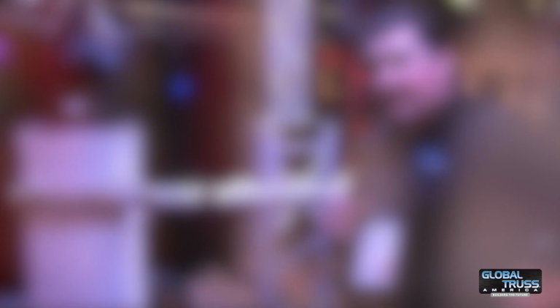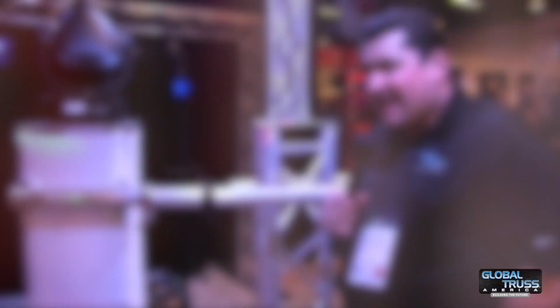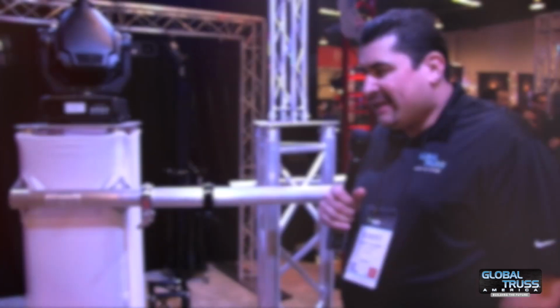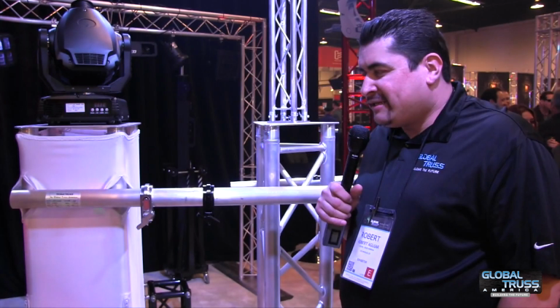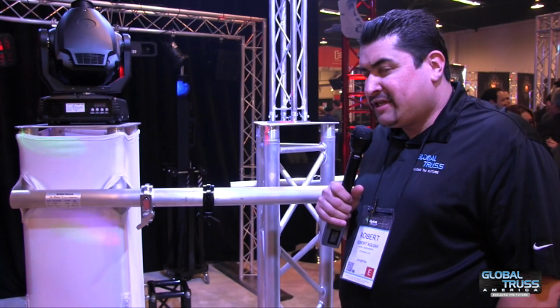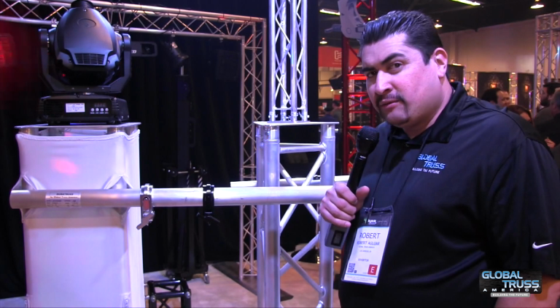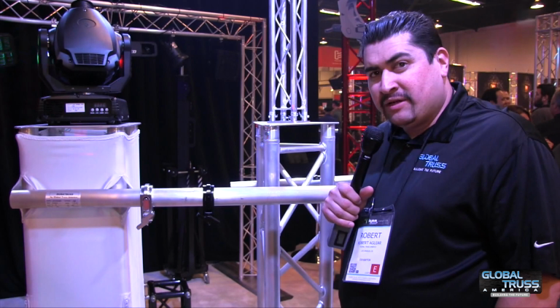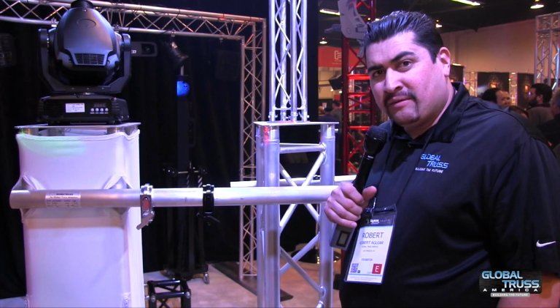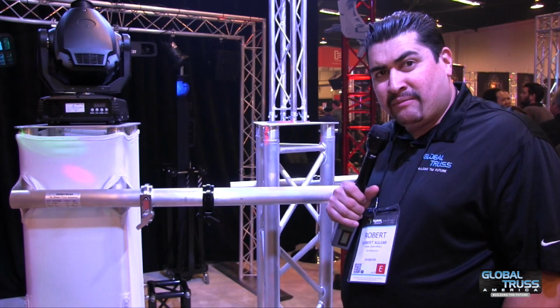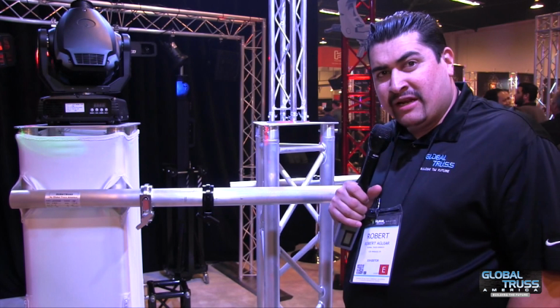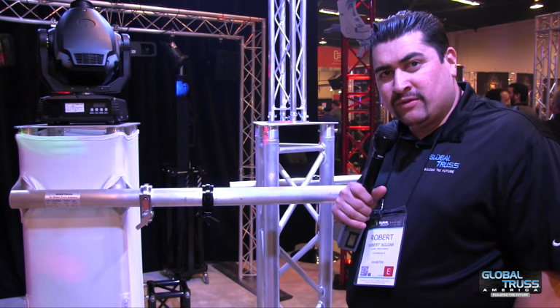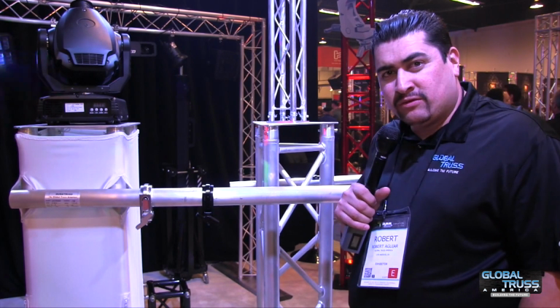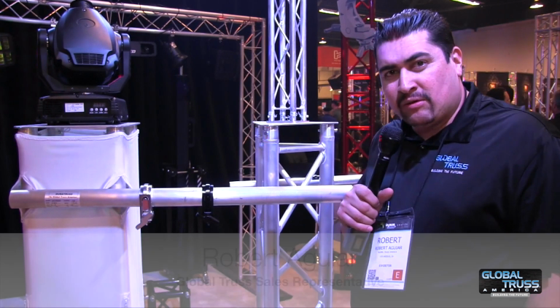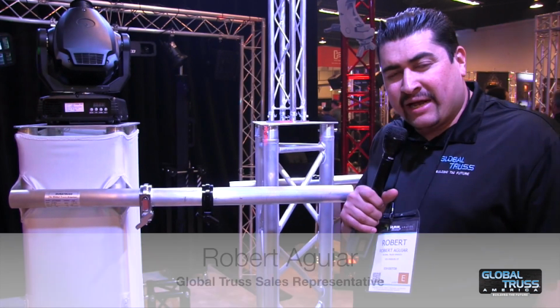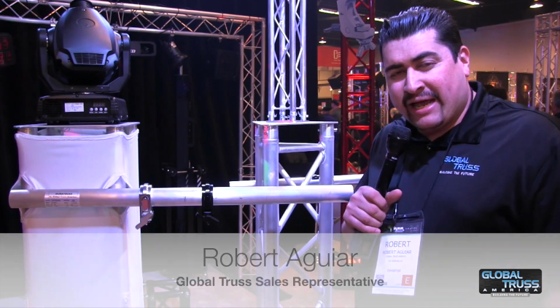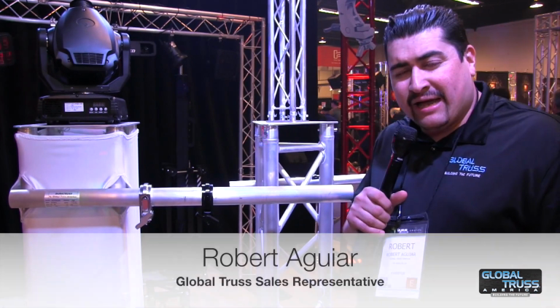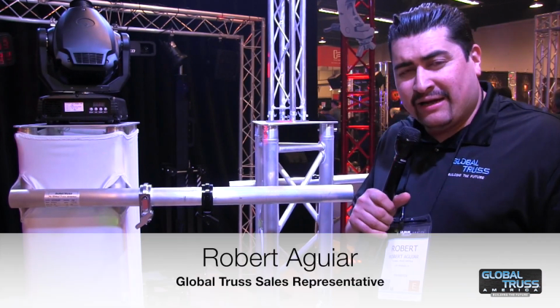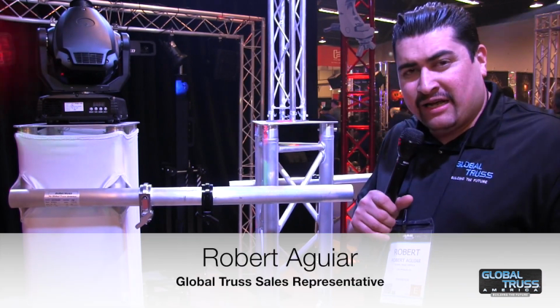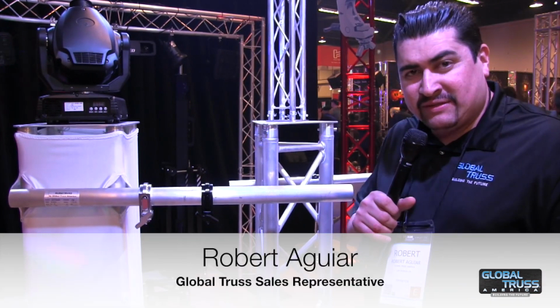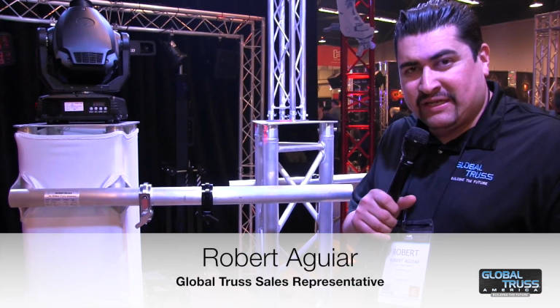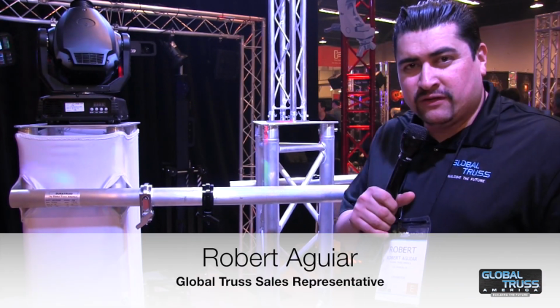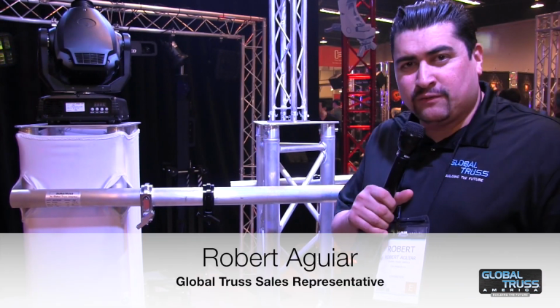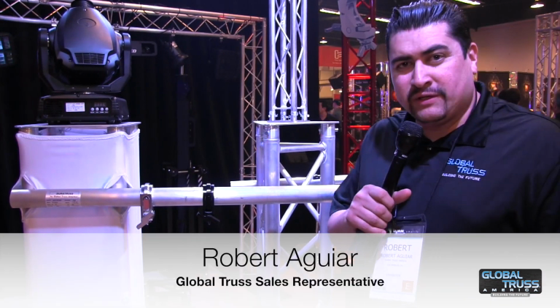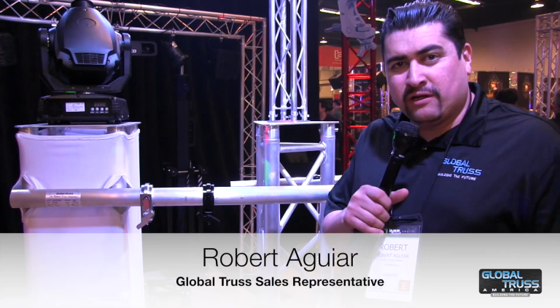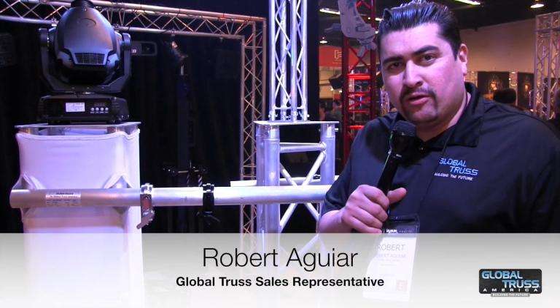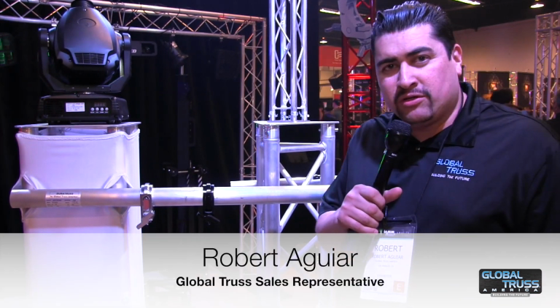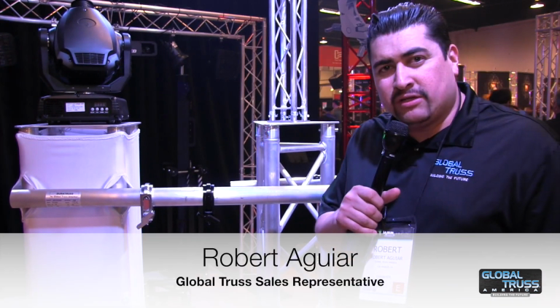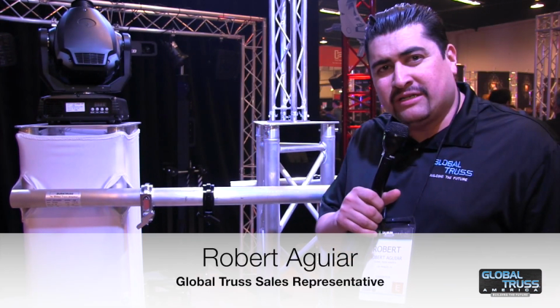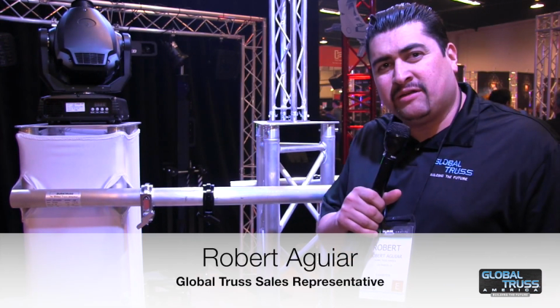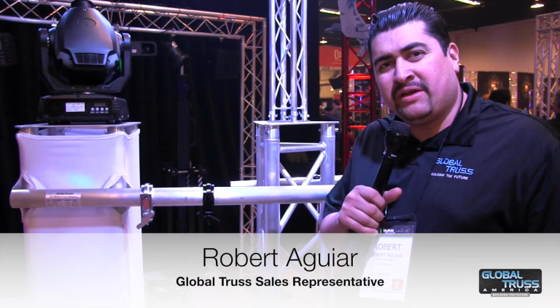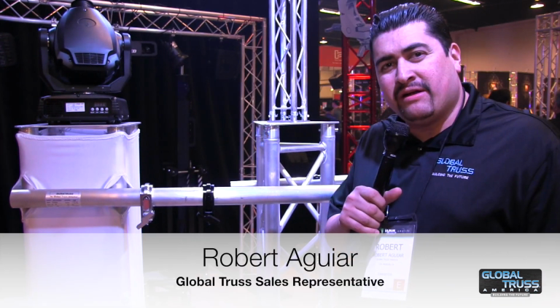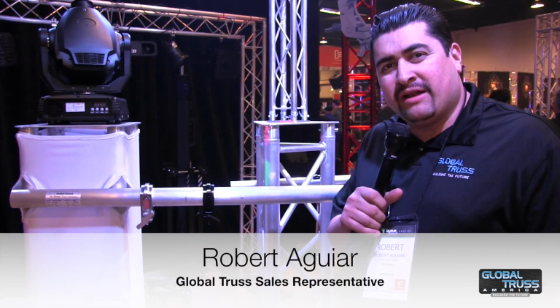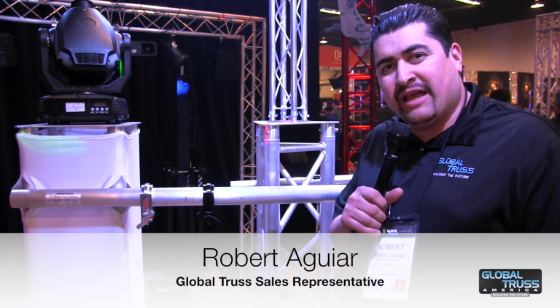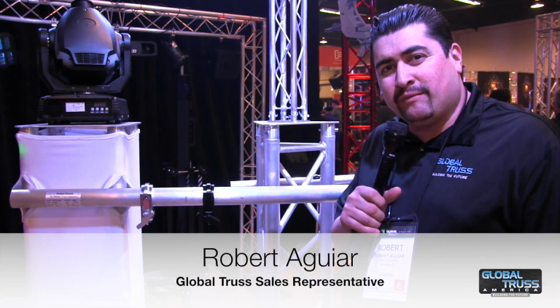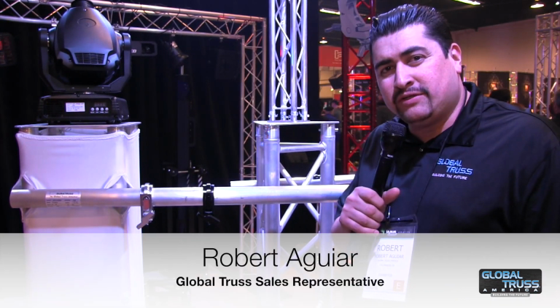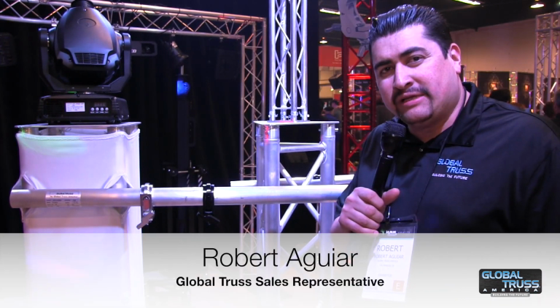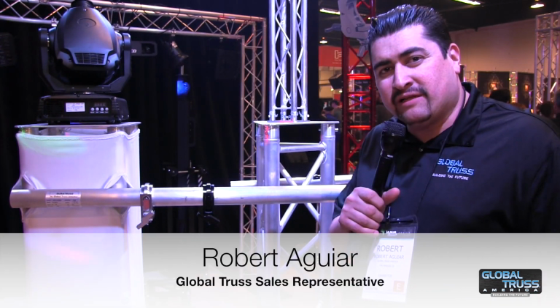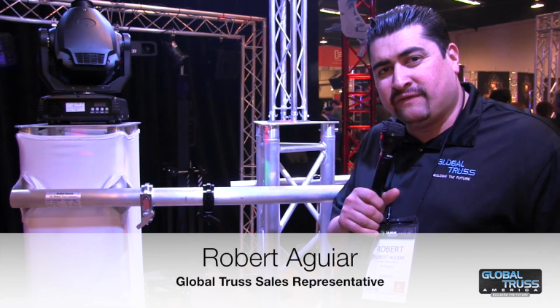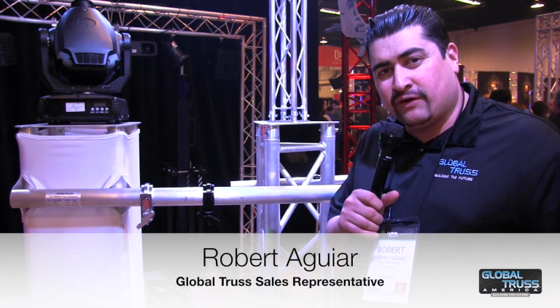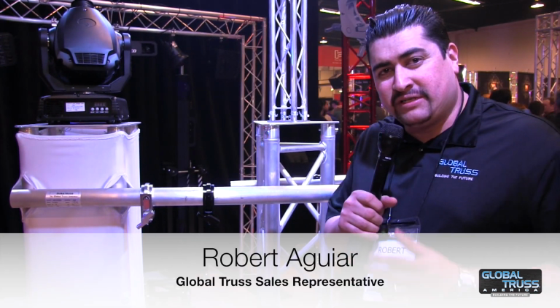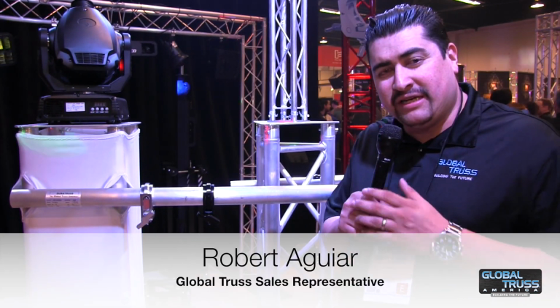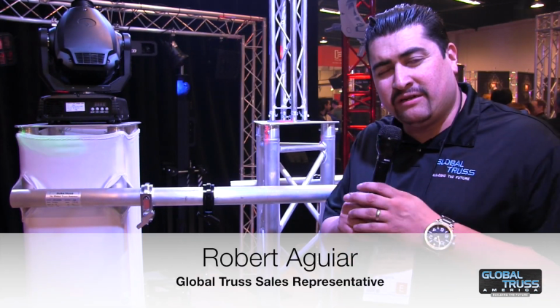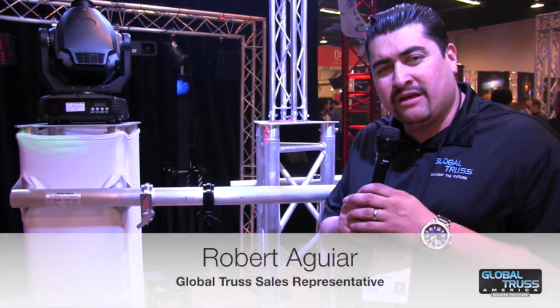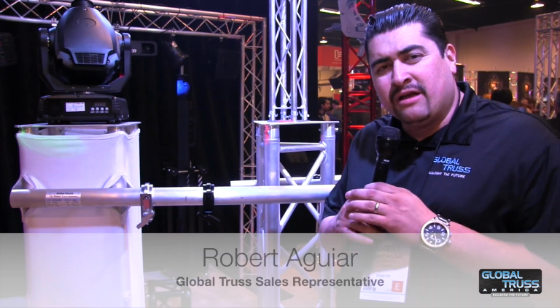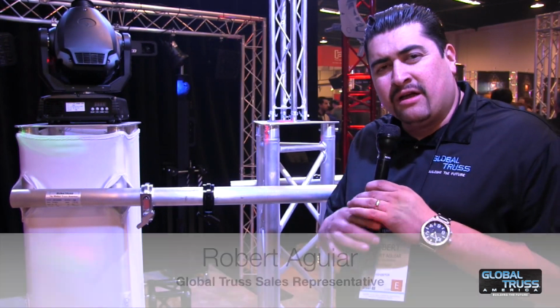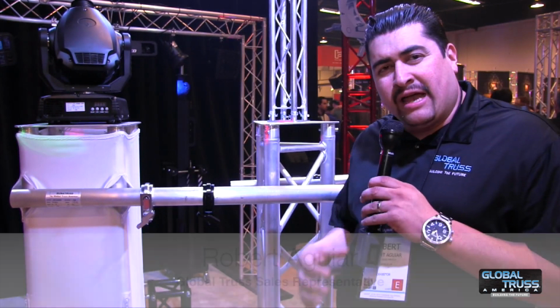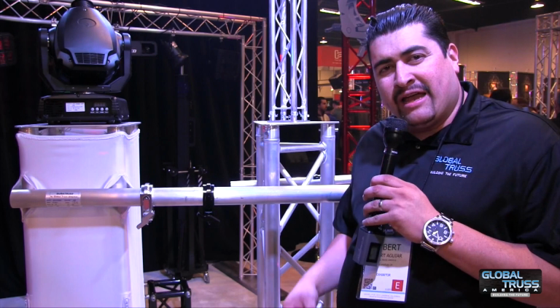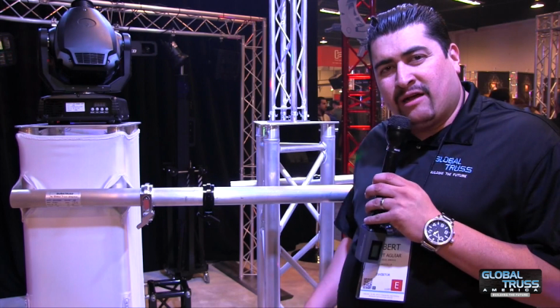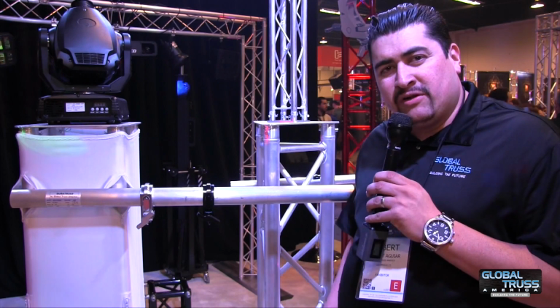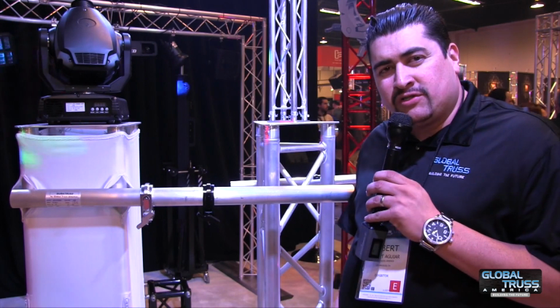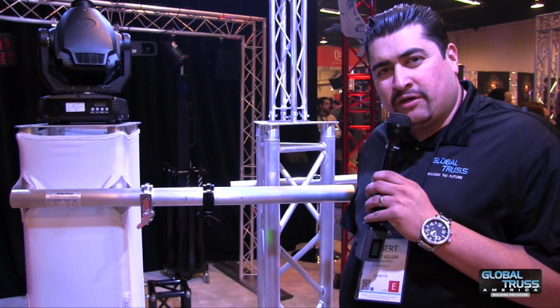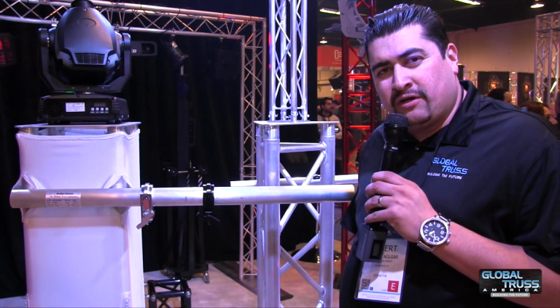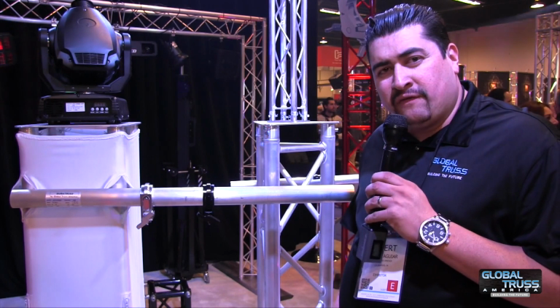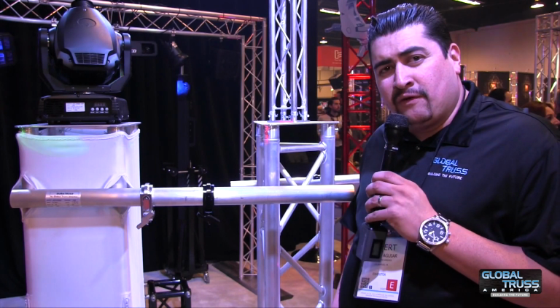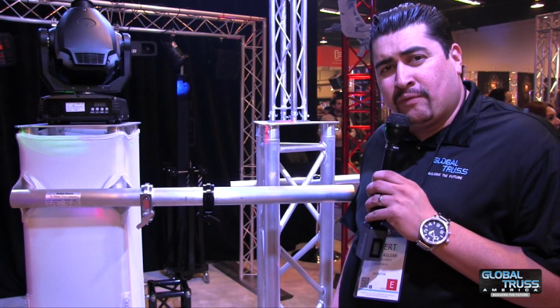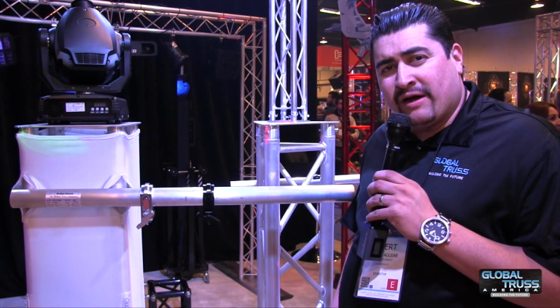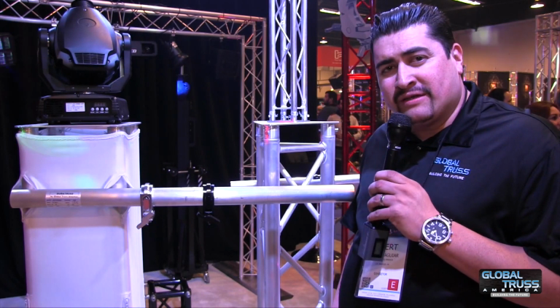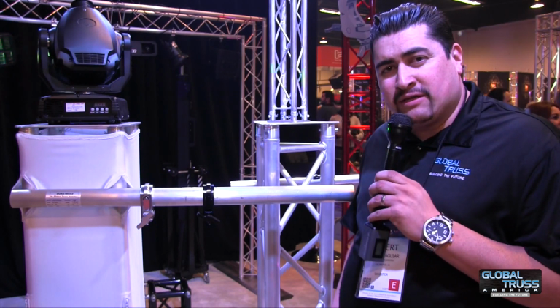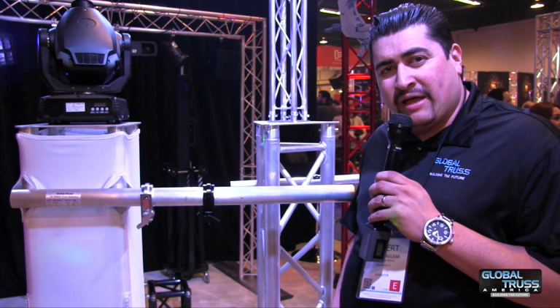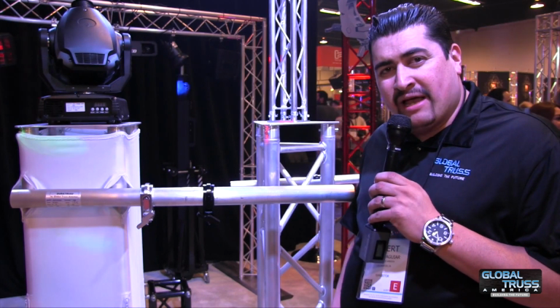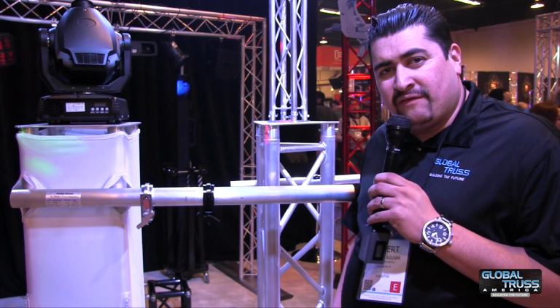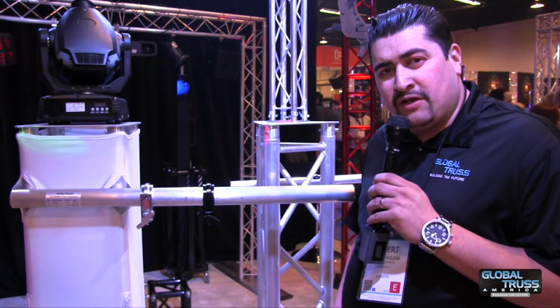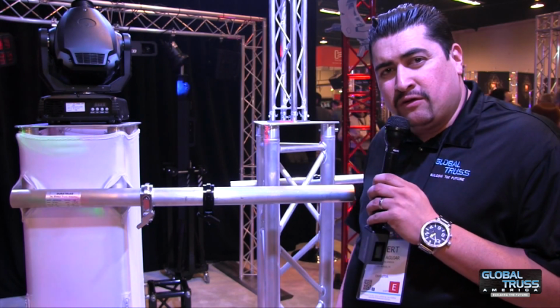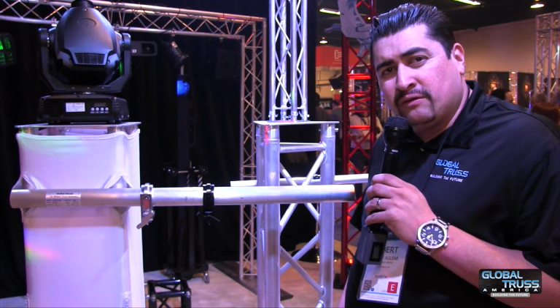Hi, ladies and gentlemen. My name is Robert Aguiar, sales with Global Trust. I'm here at NAMM 2014, and I'm going to show you a few products that we have new.